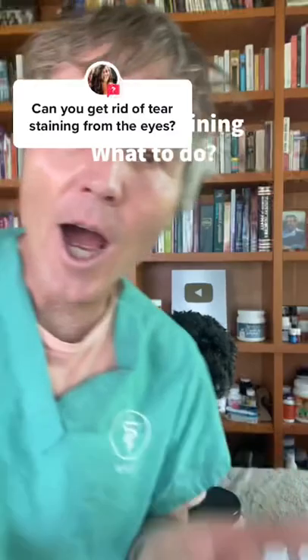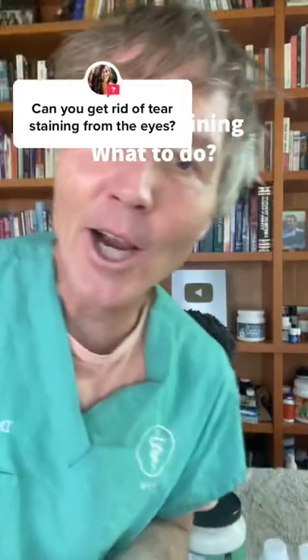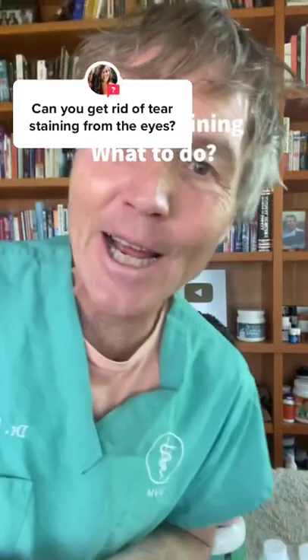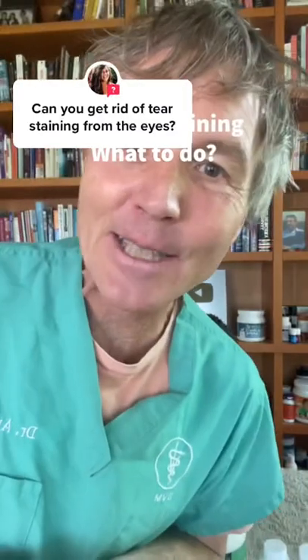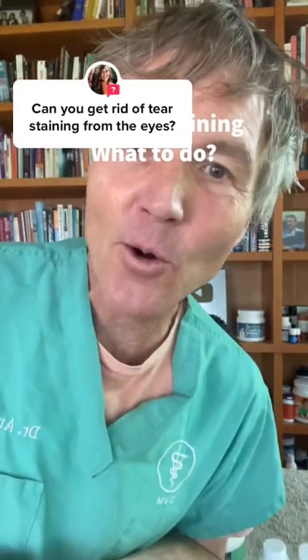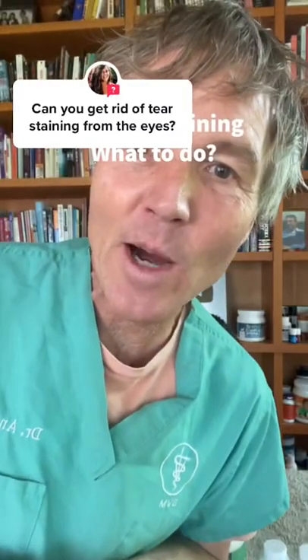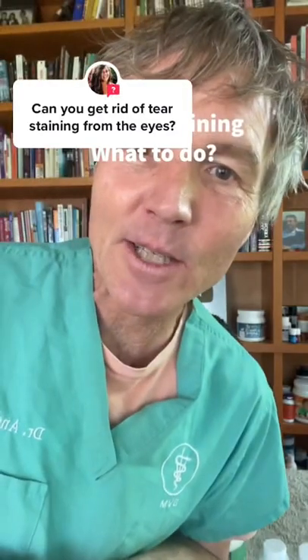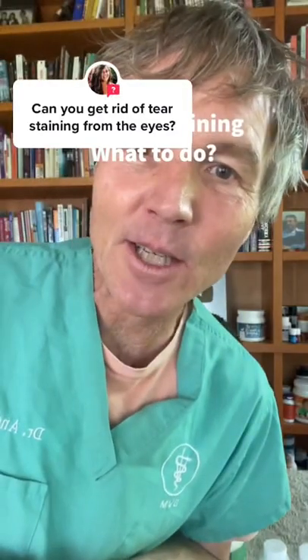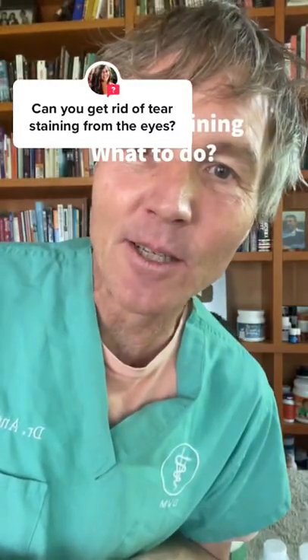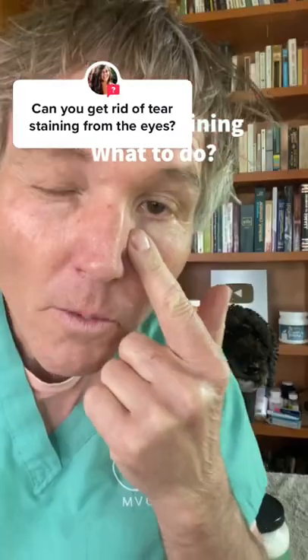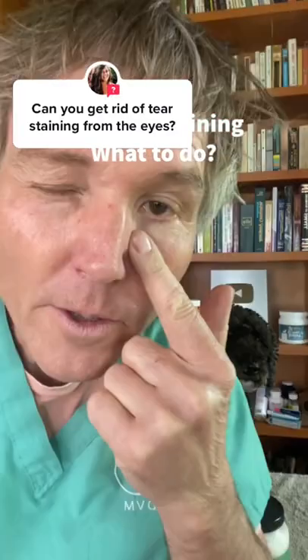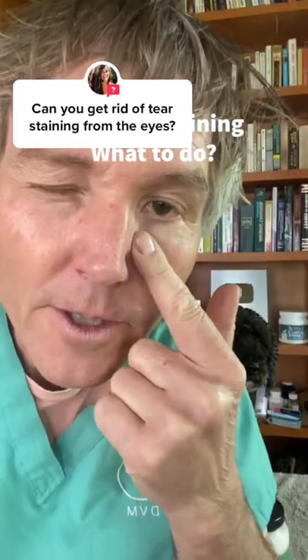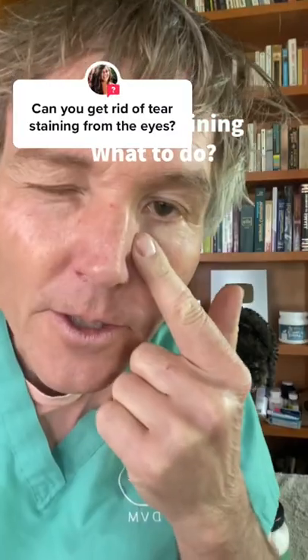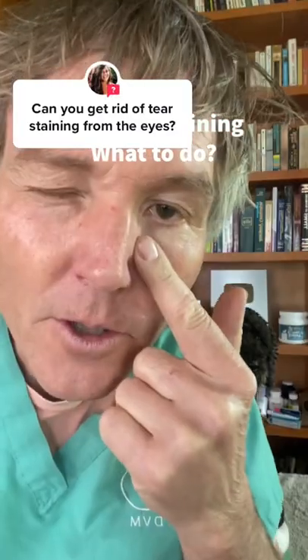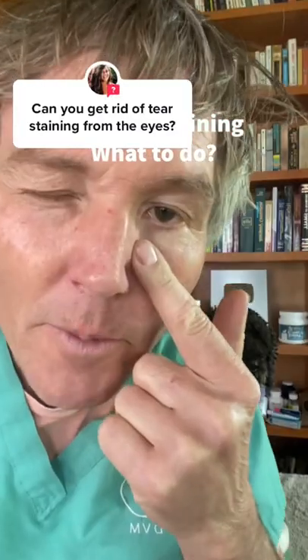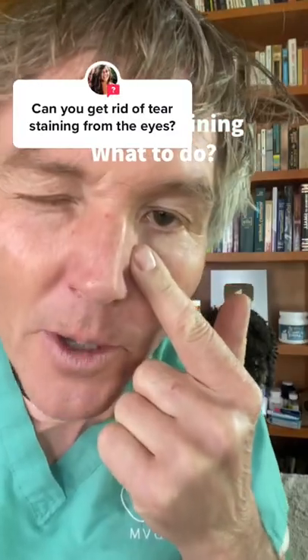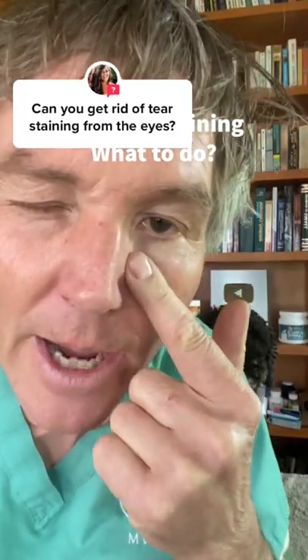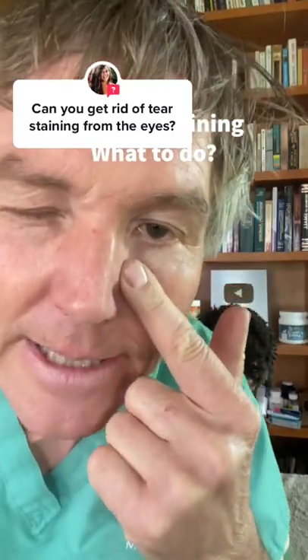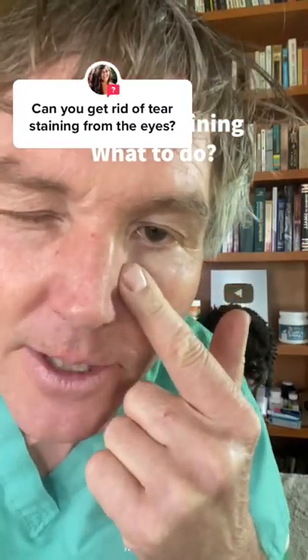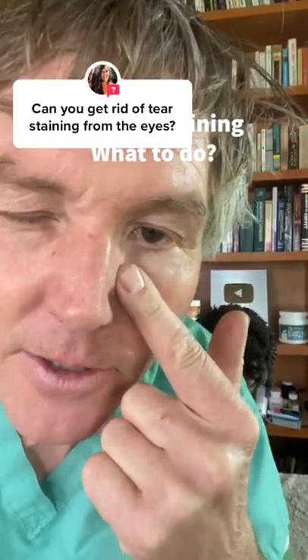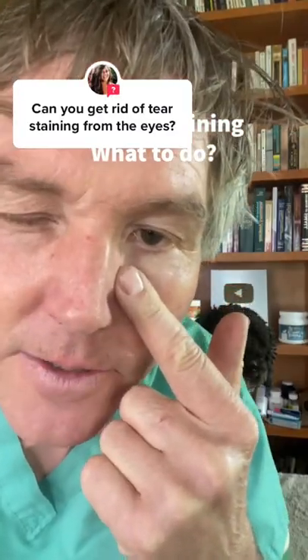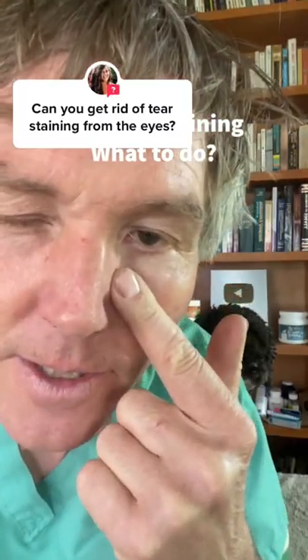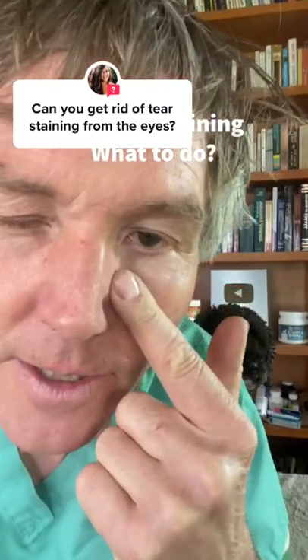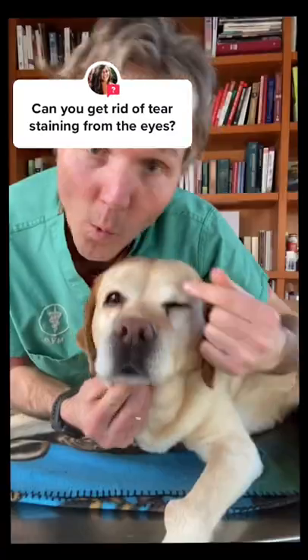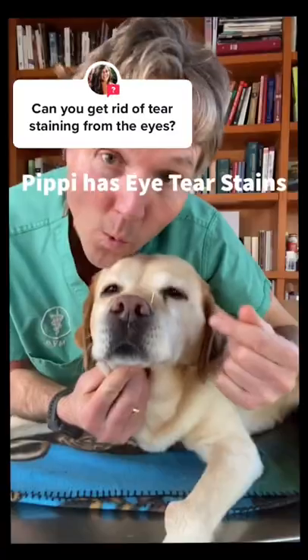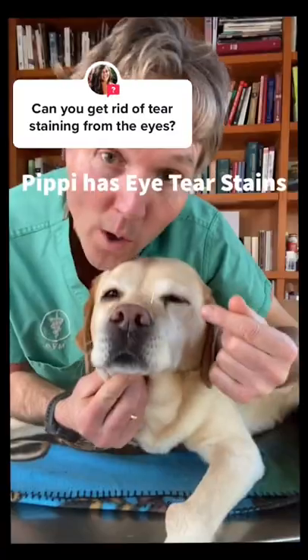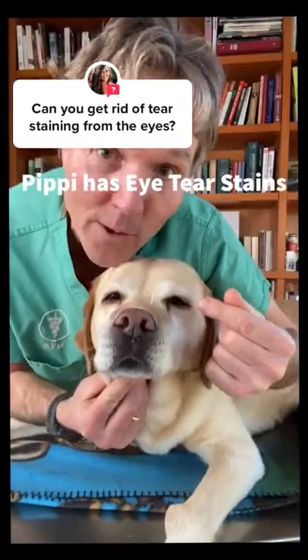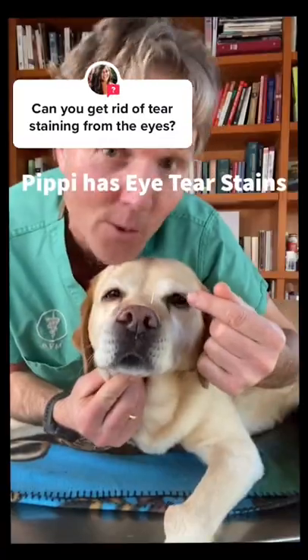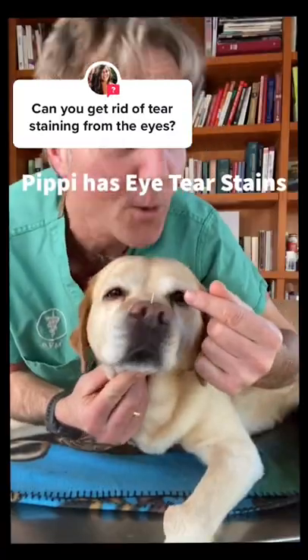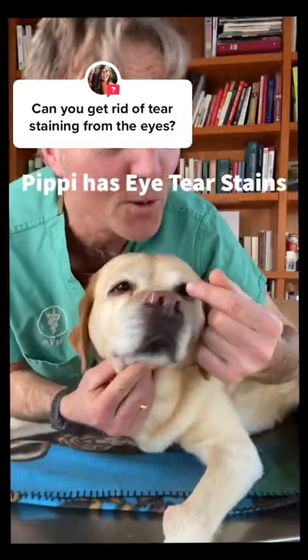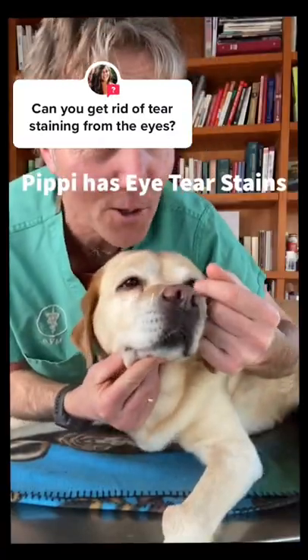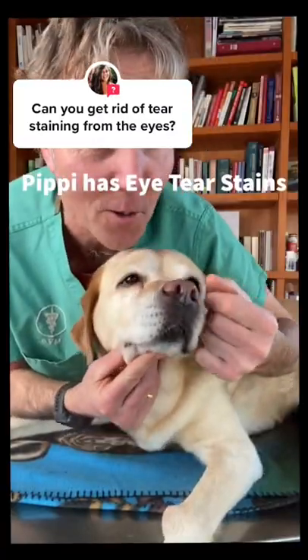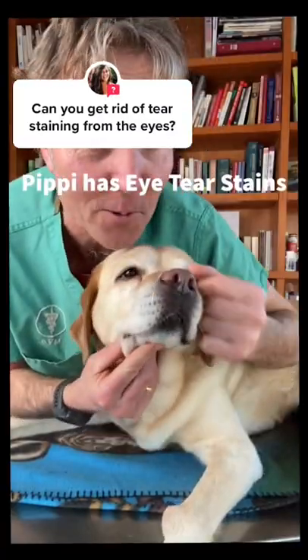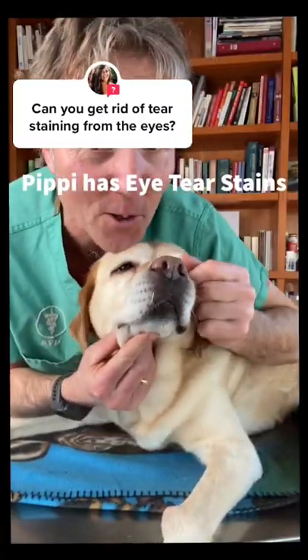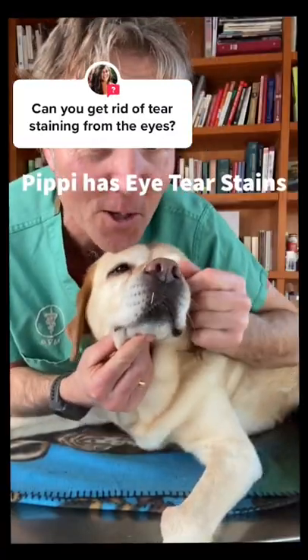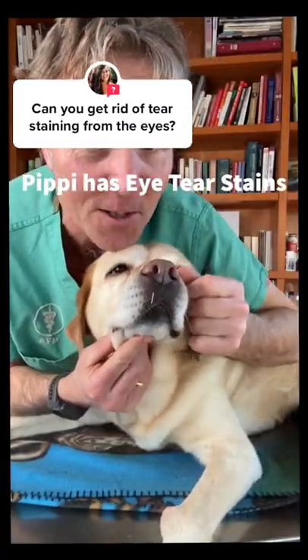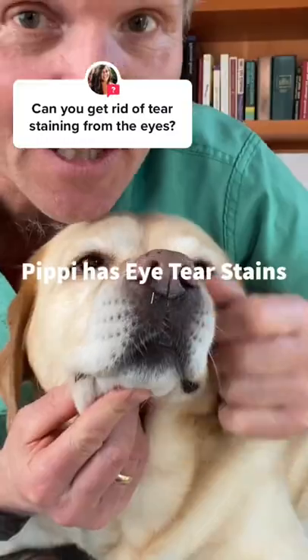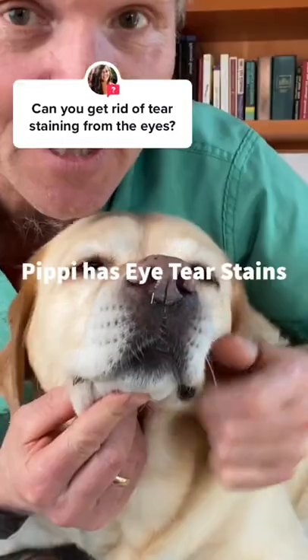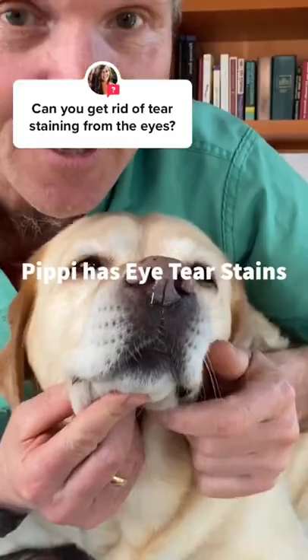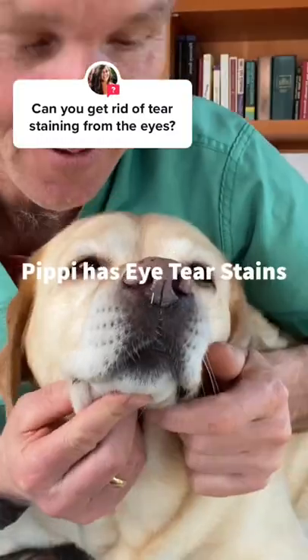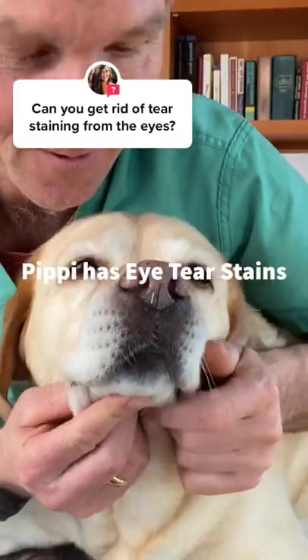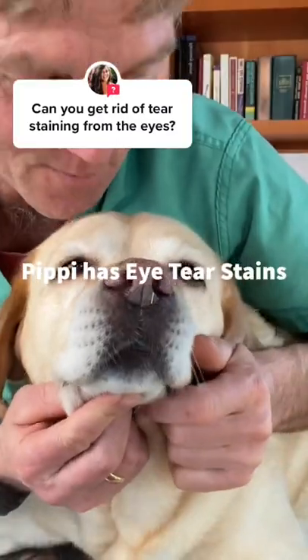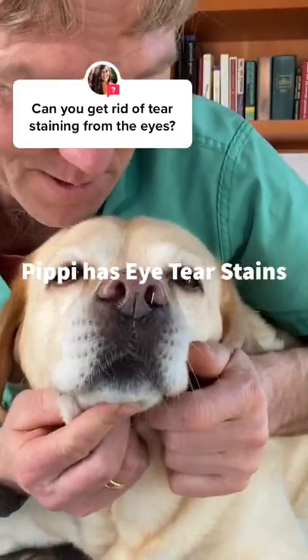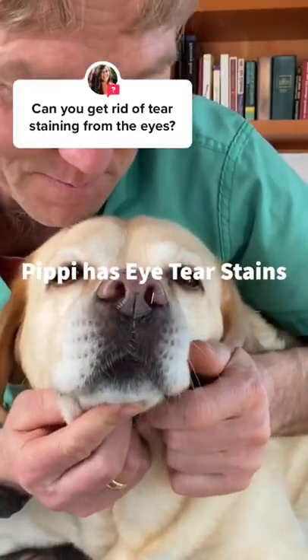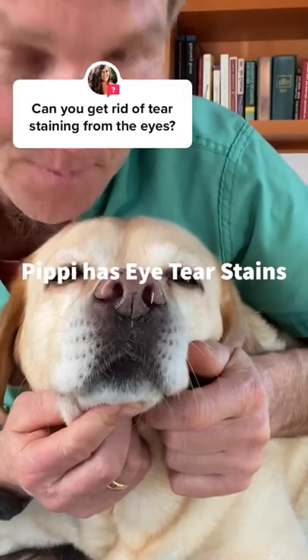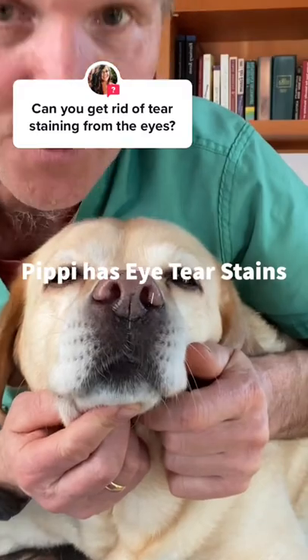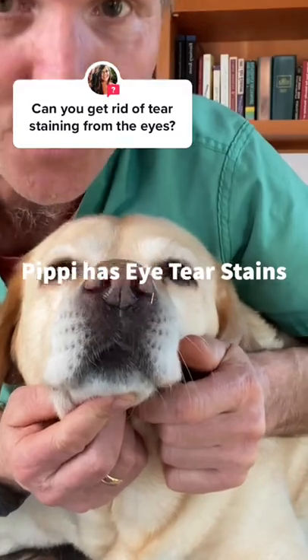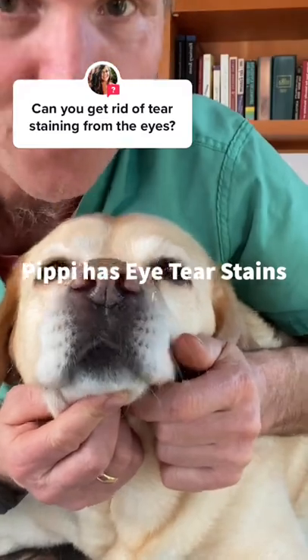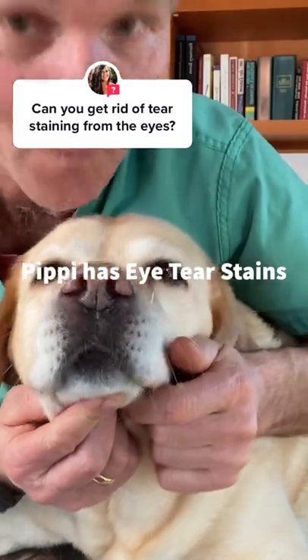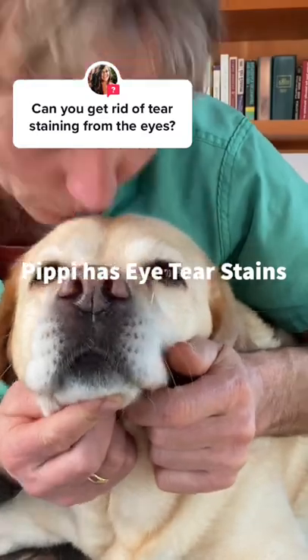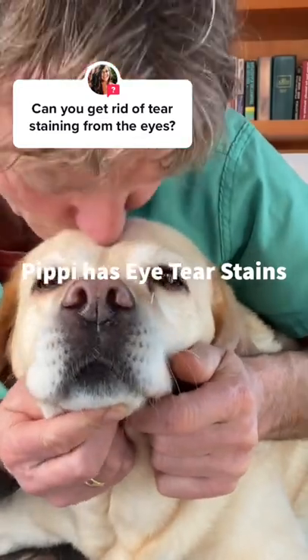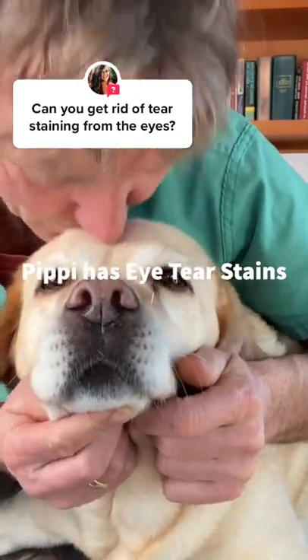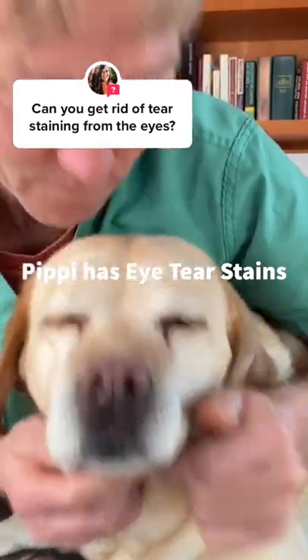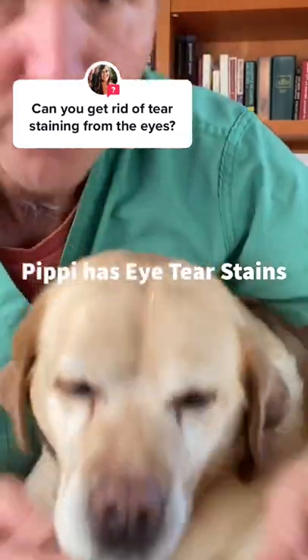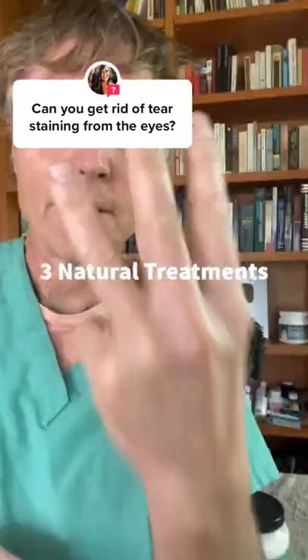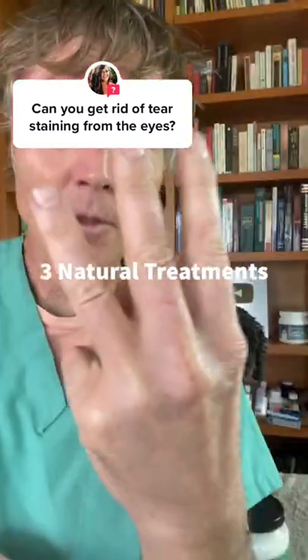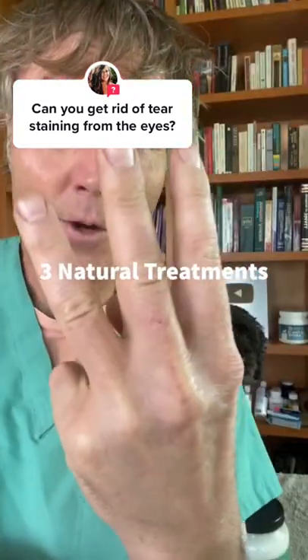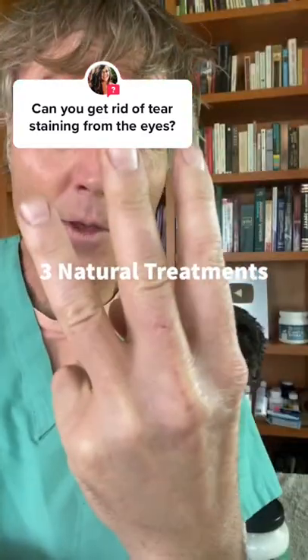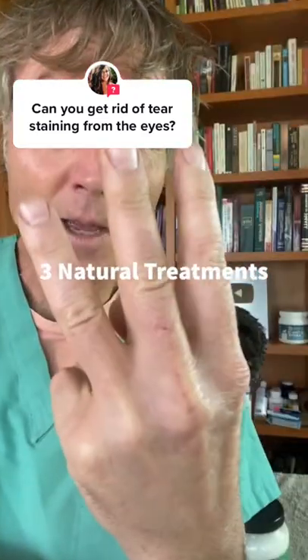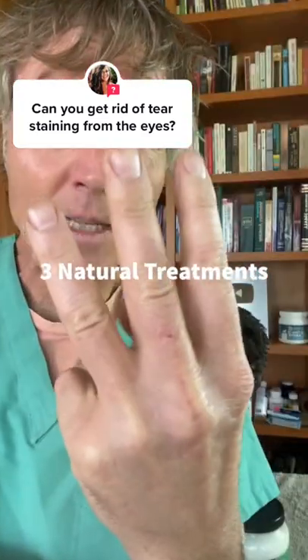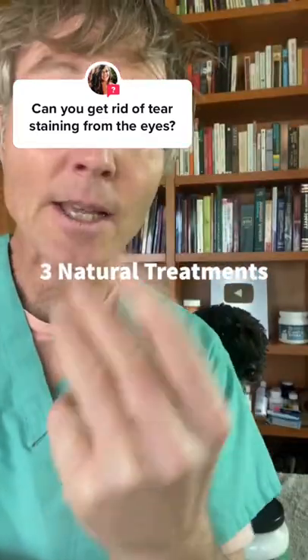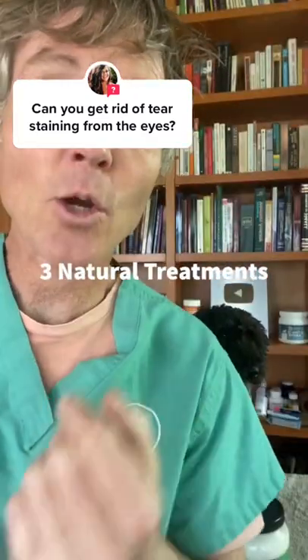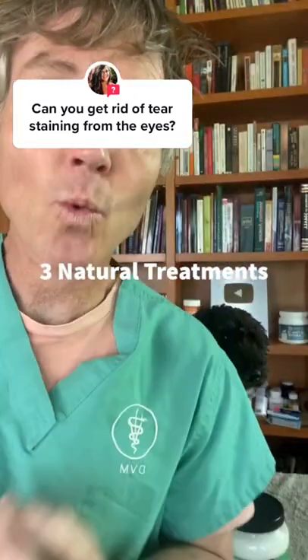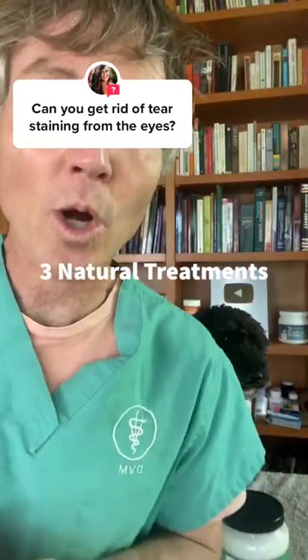Got asked a question: what can you do about eye tear staining? This here is my friend's dog Pippi, and she has excessive eye tear staining. These are three things that can work.